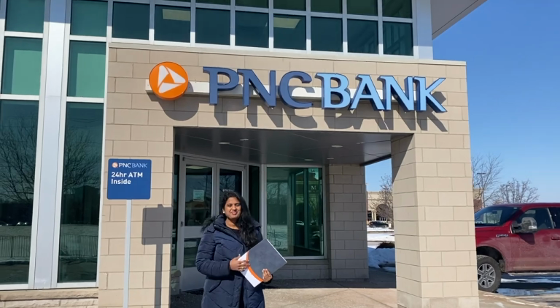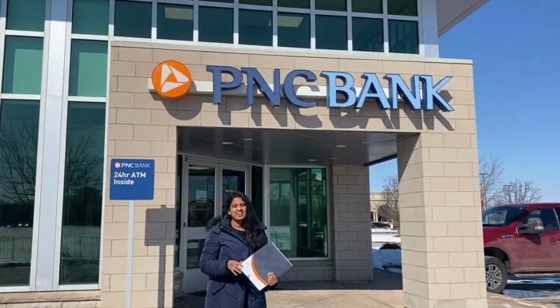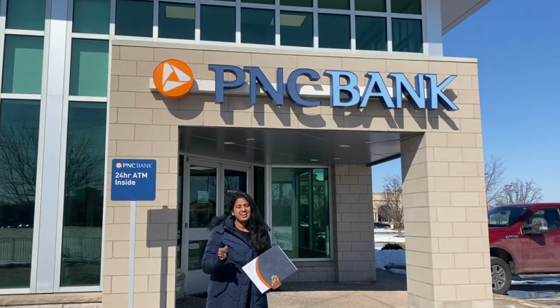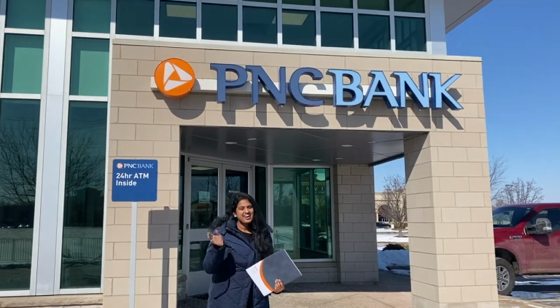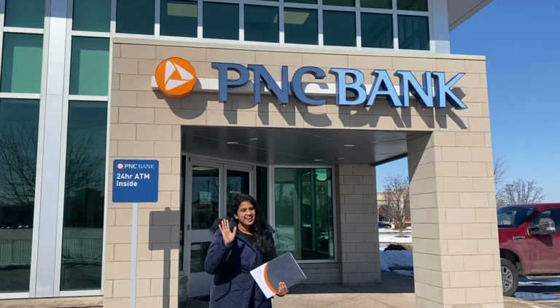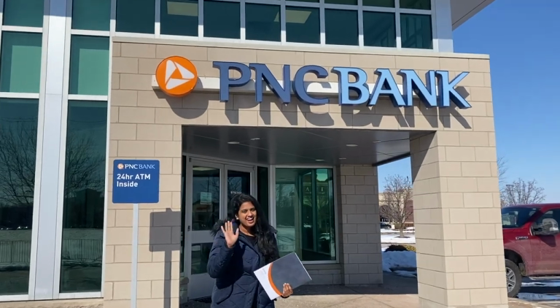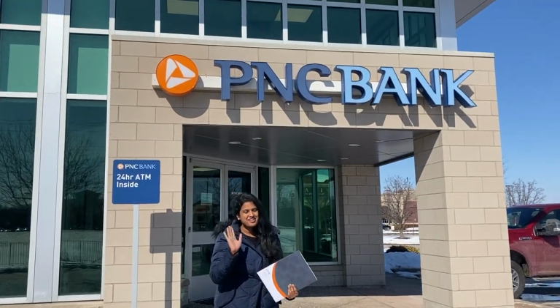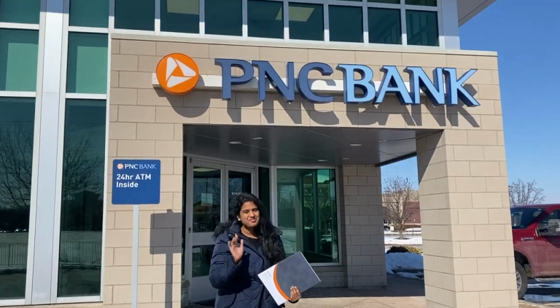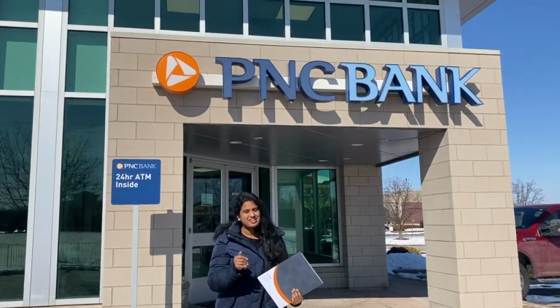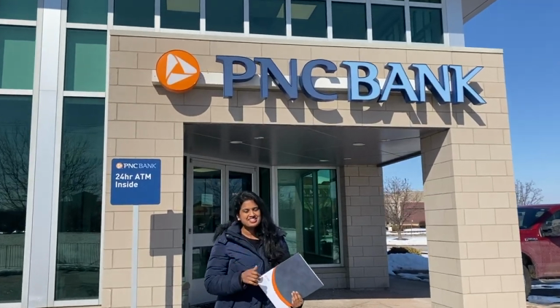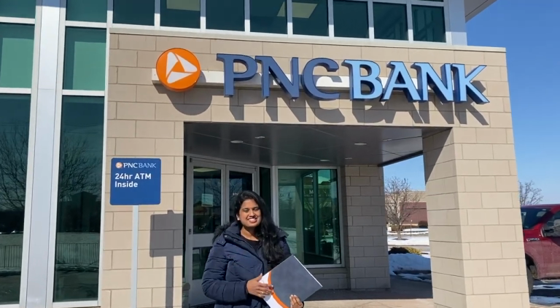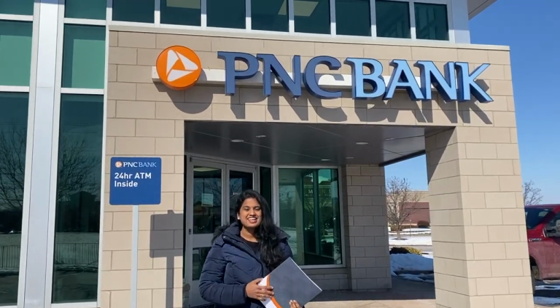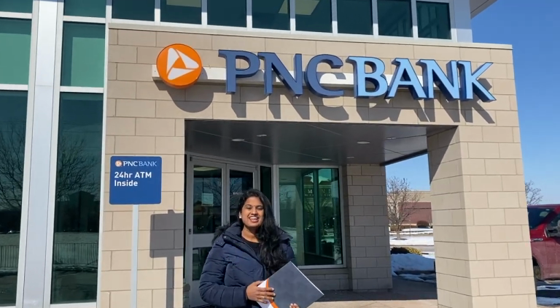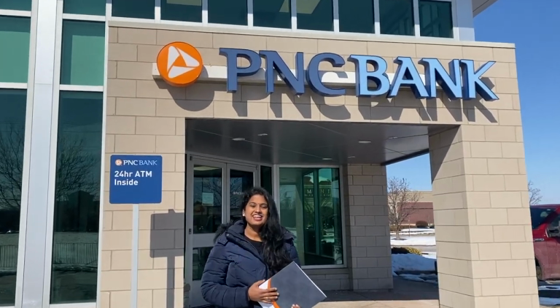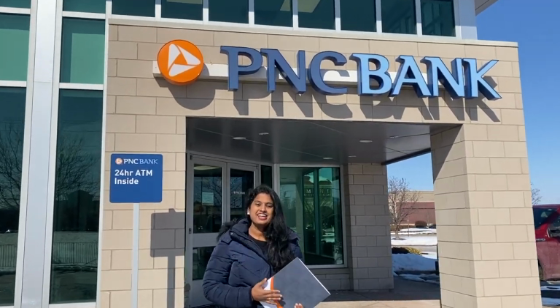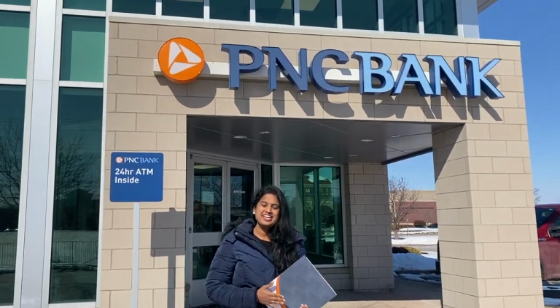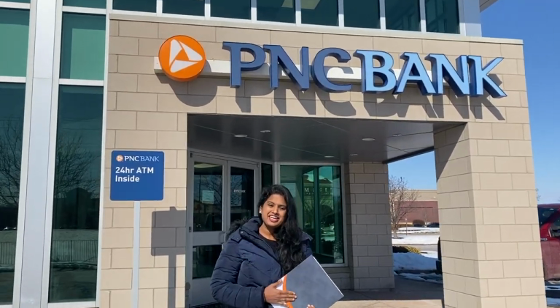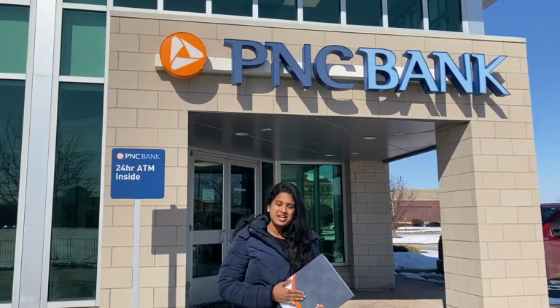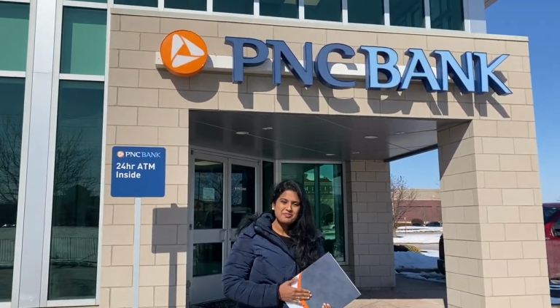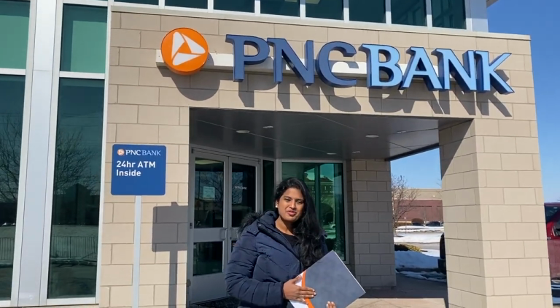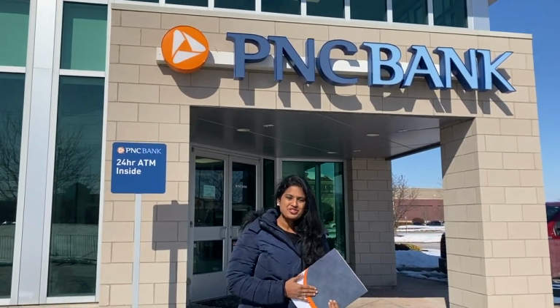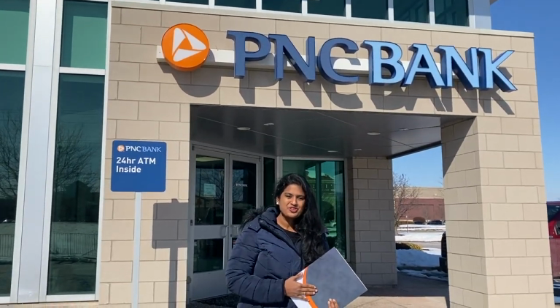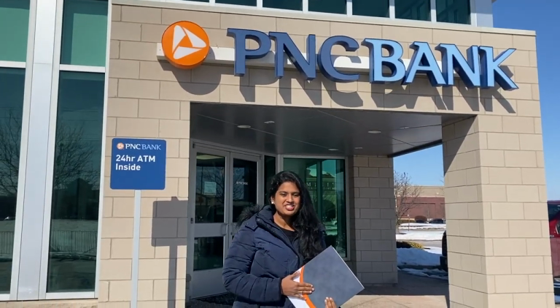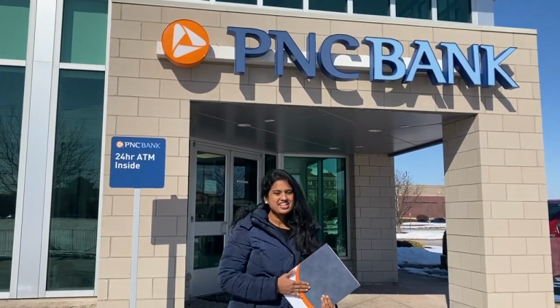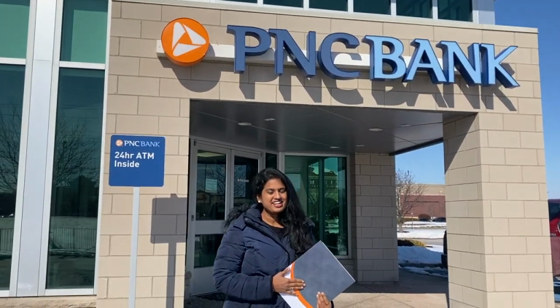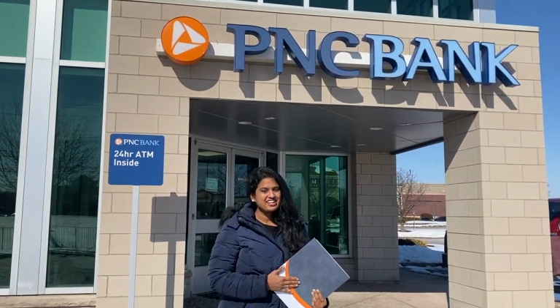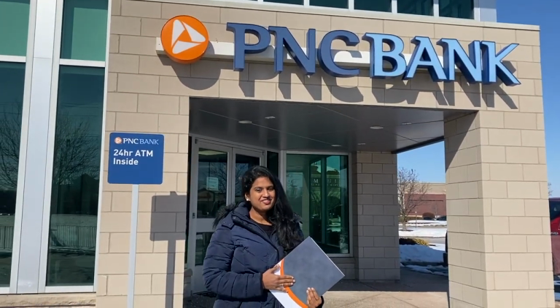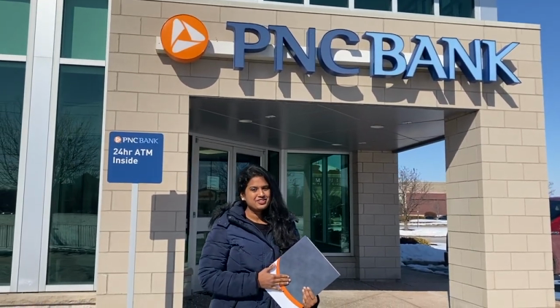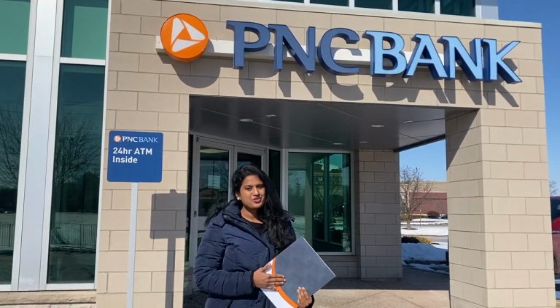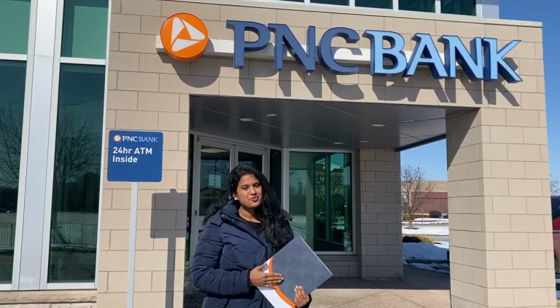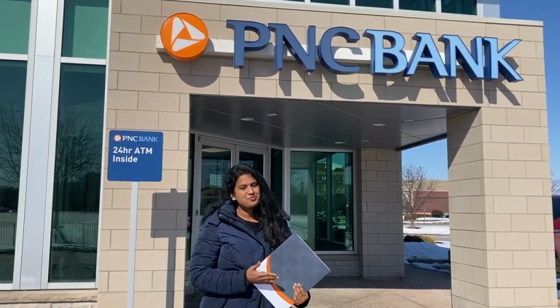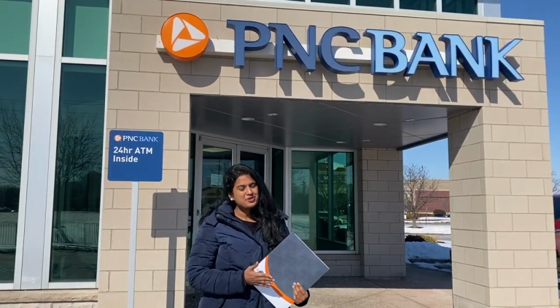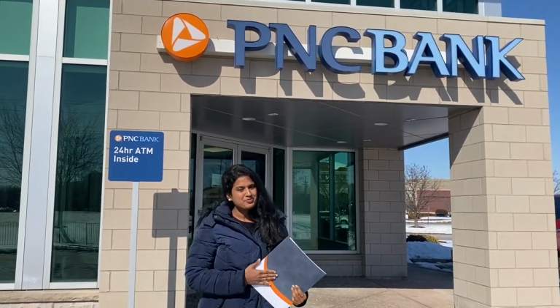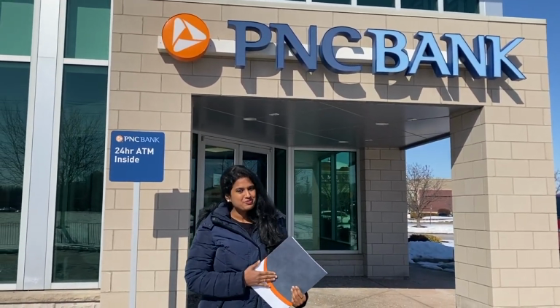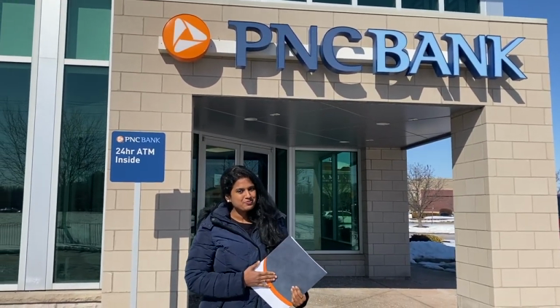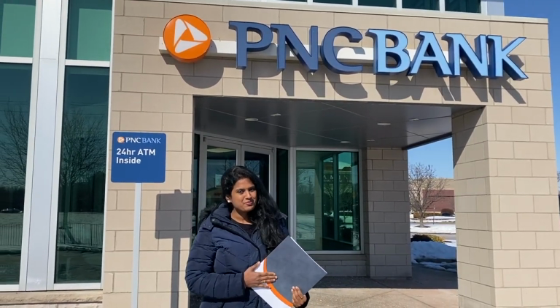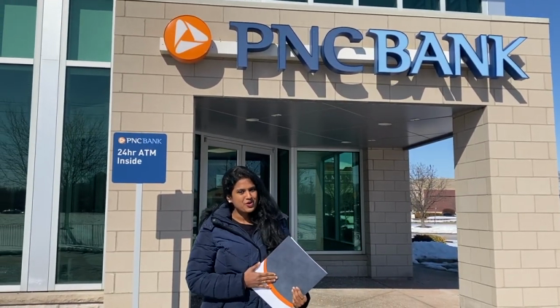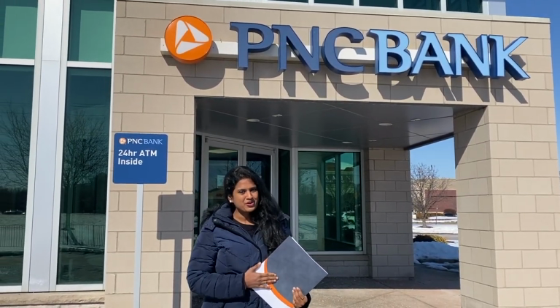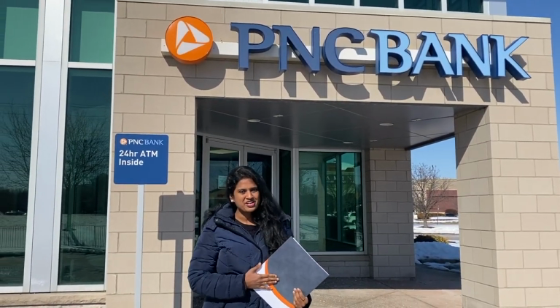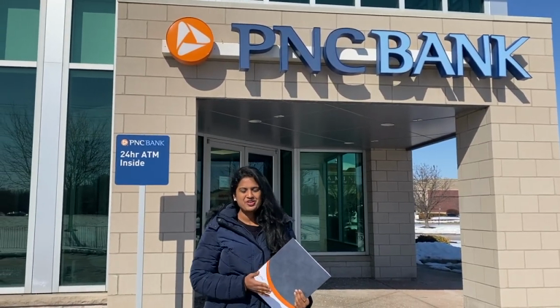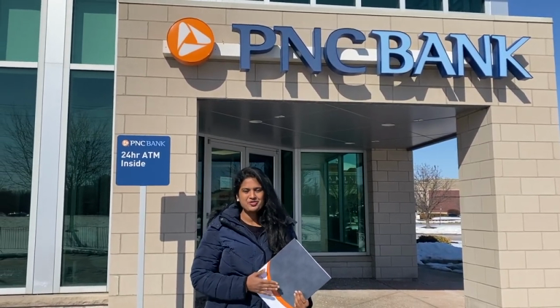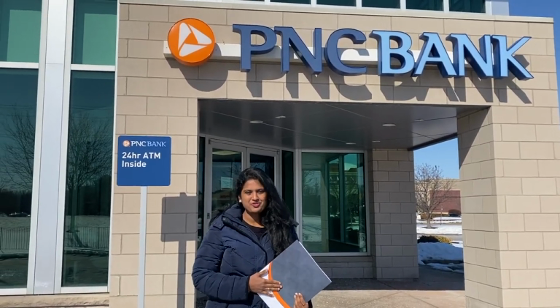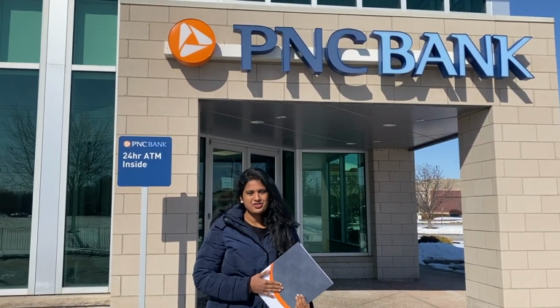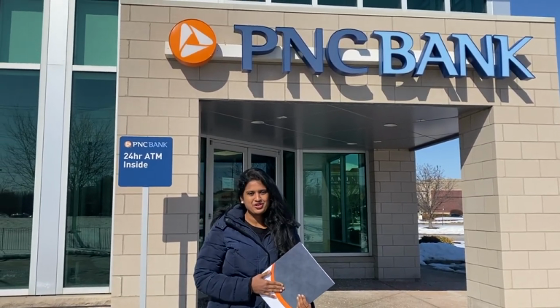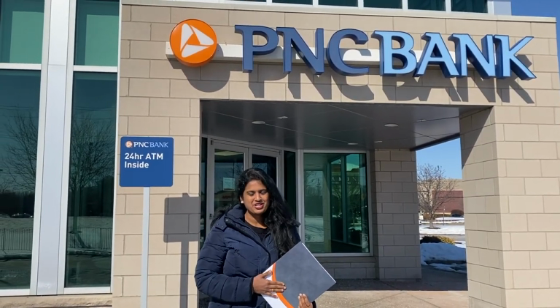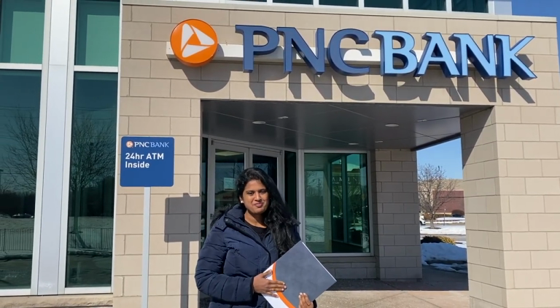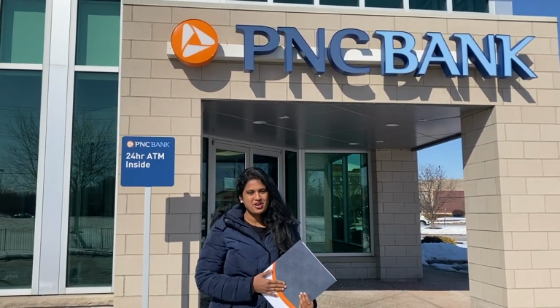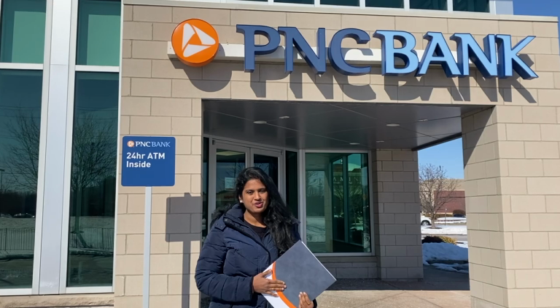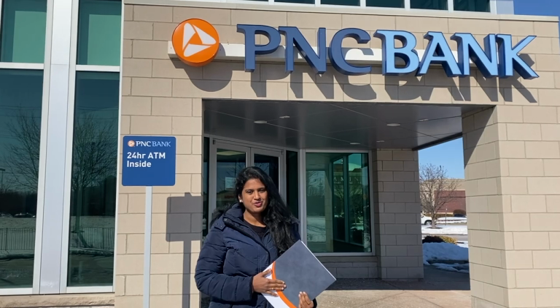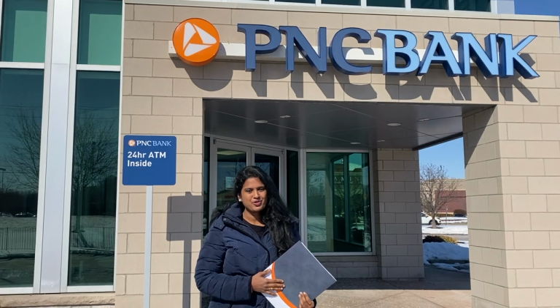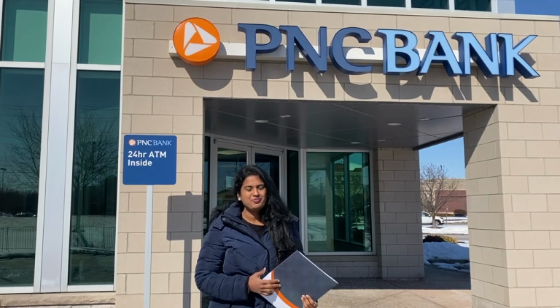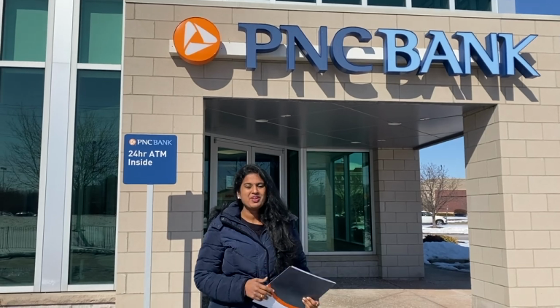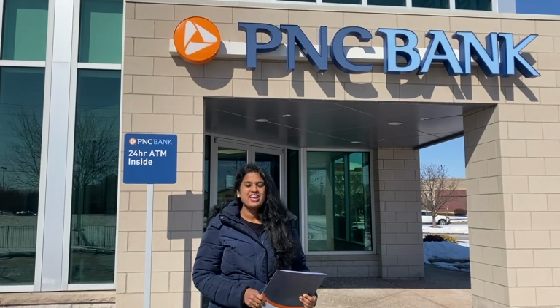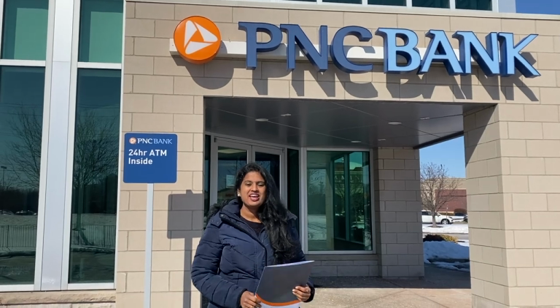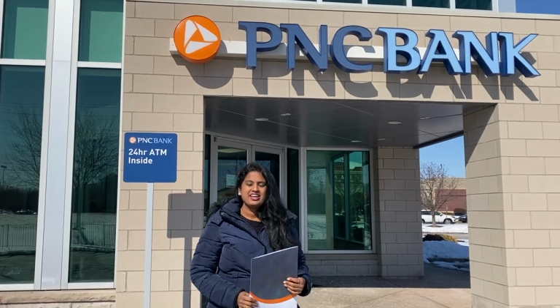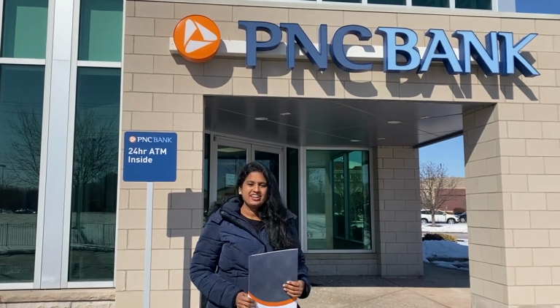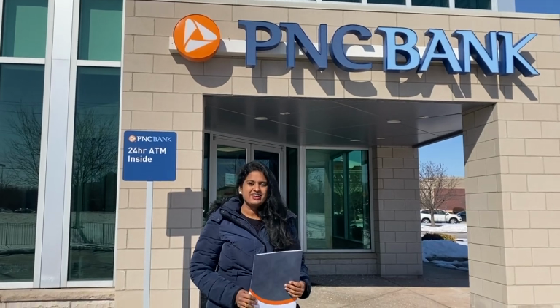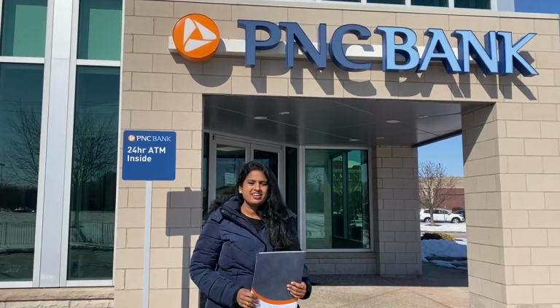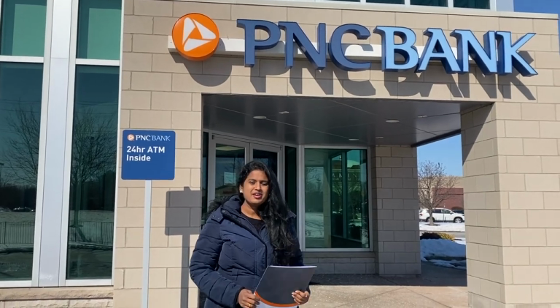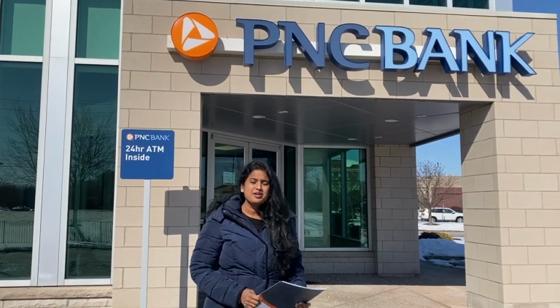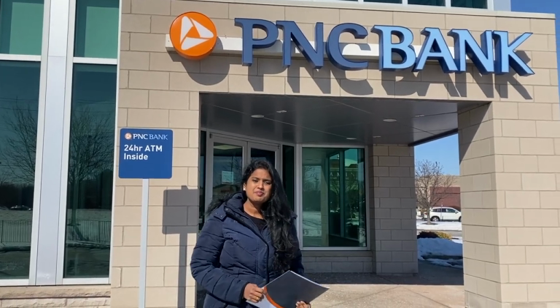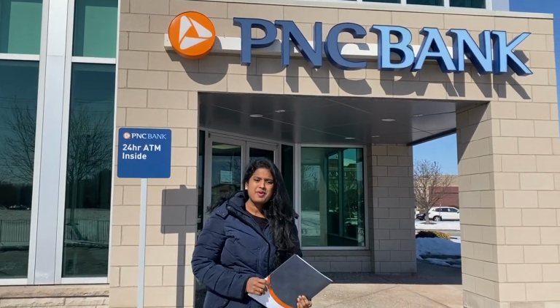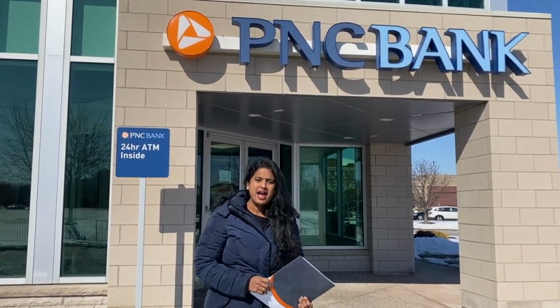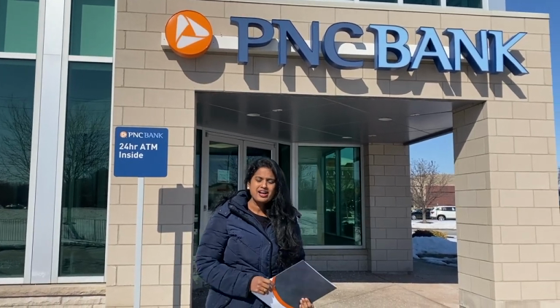Hi friends, we will see a very important video on our channel. How do you open the bank?